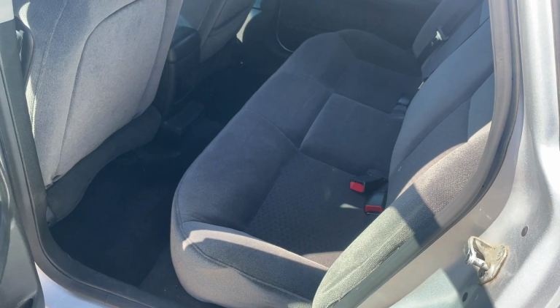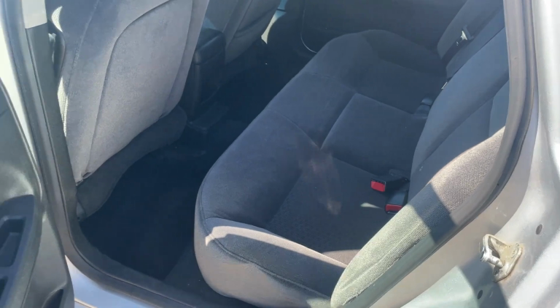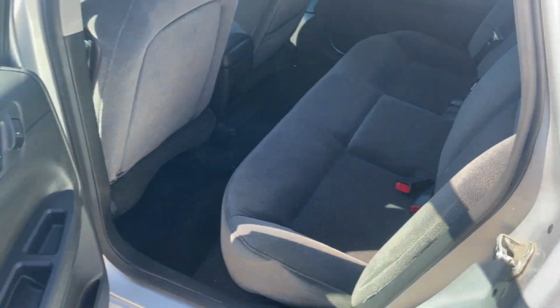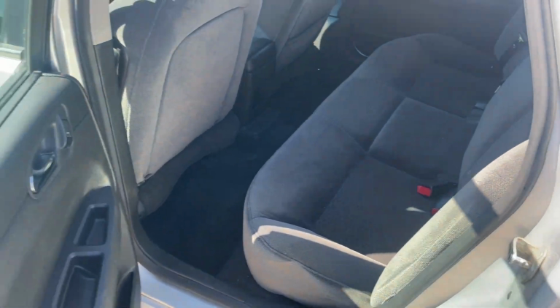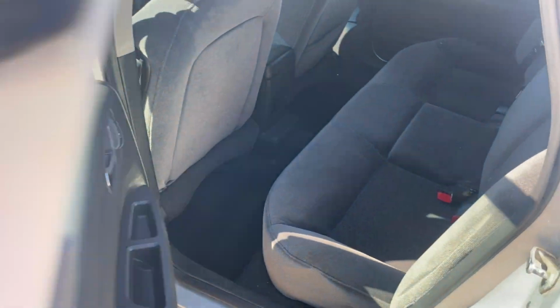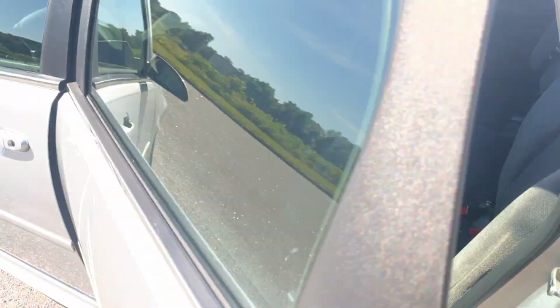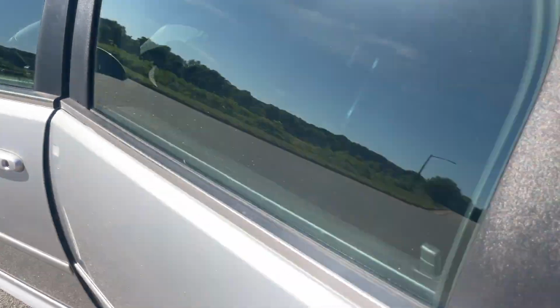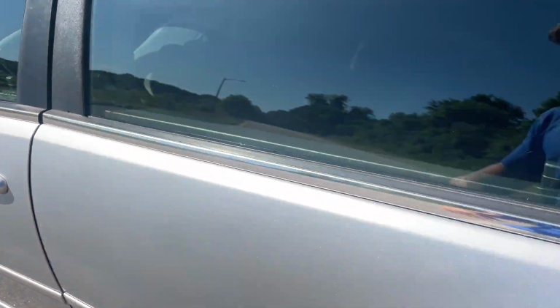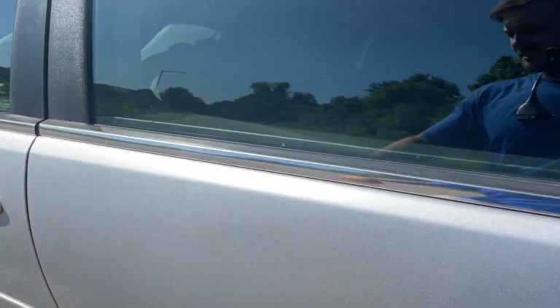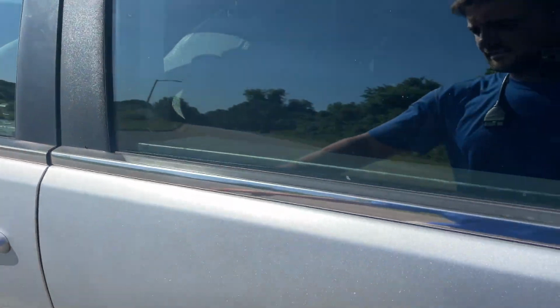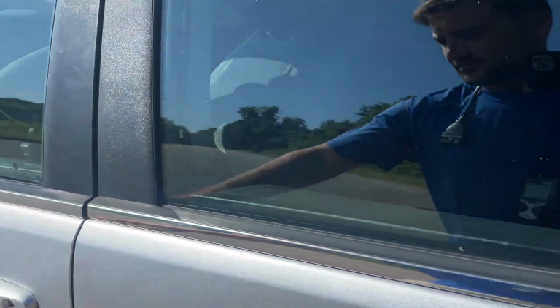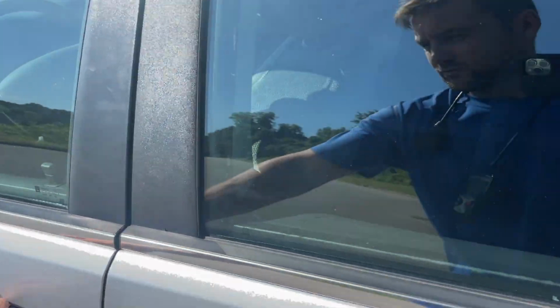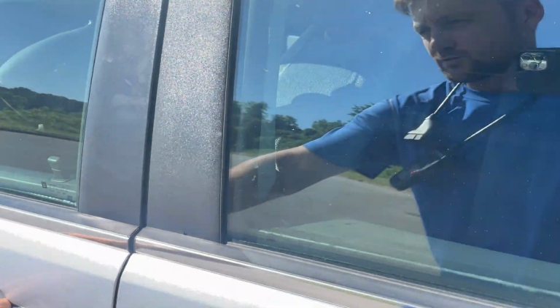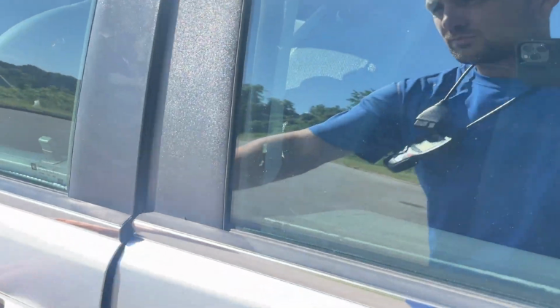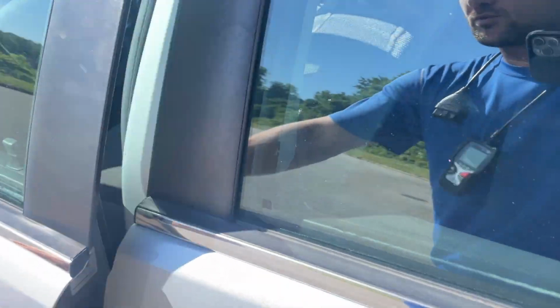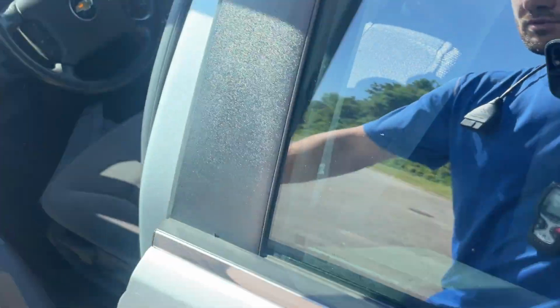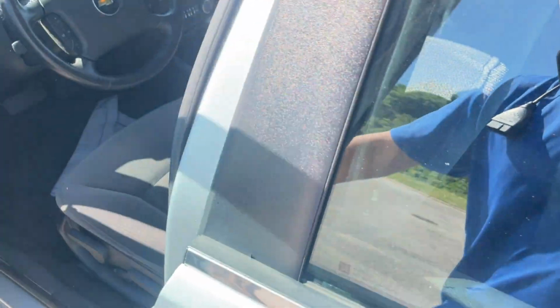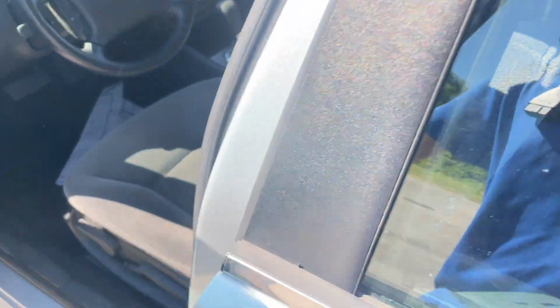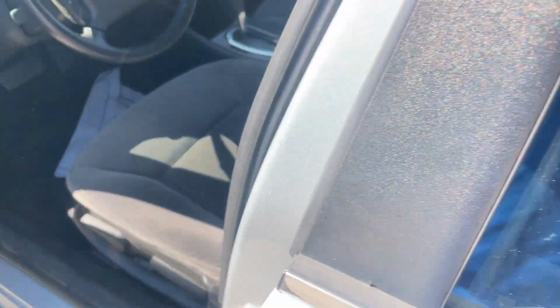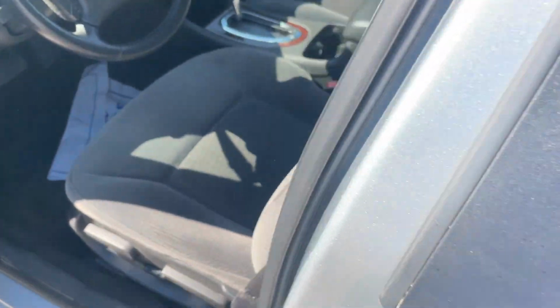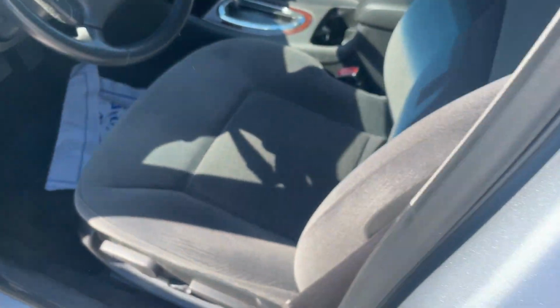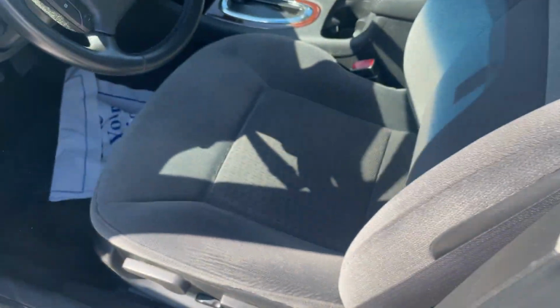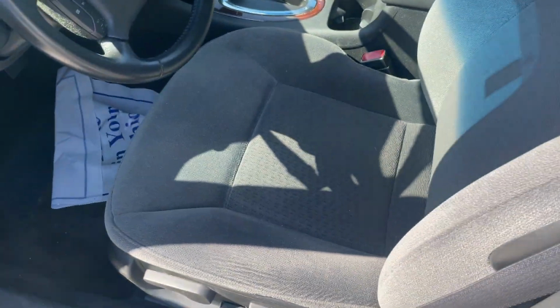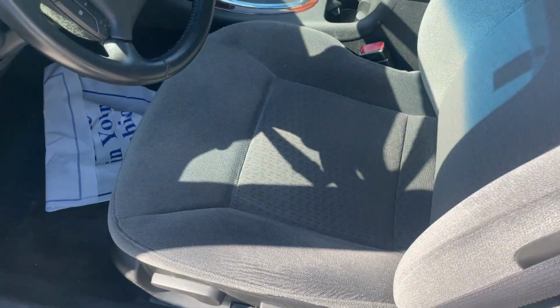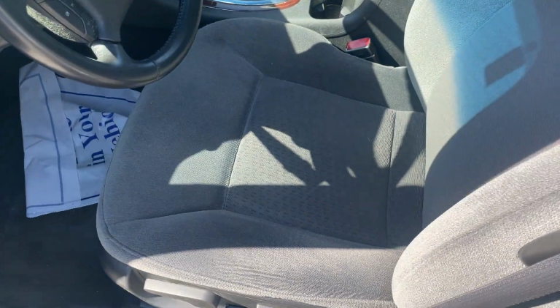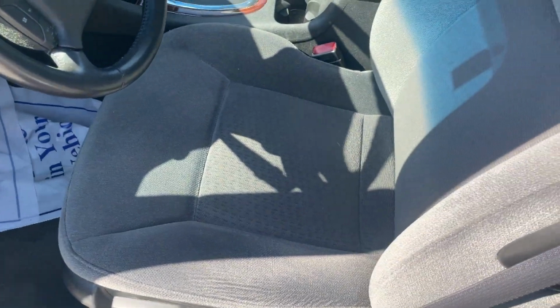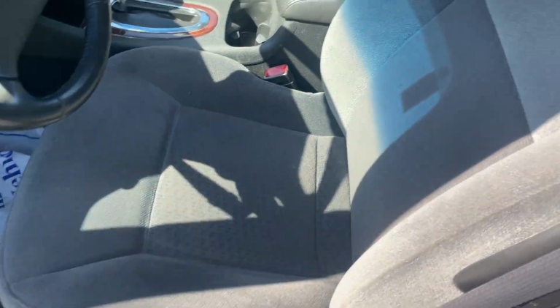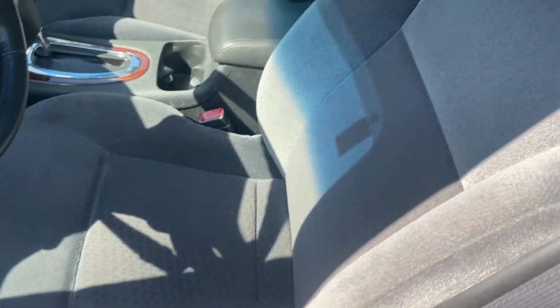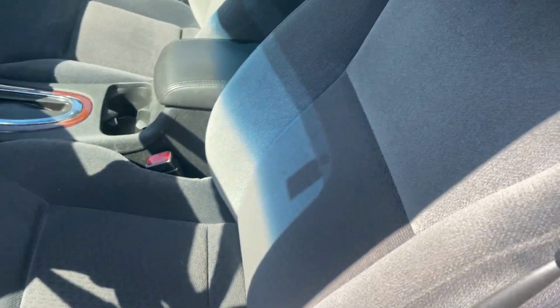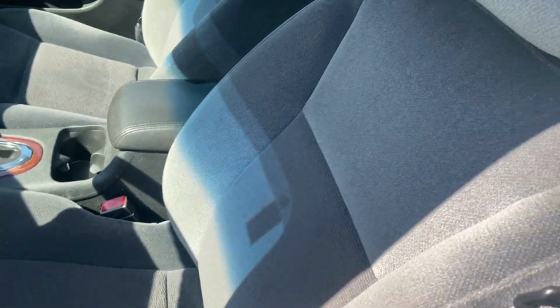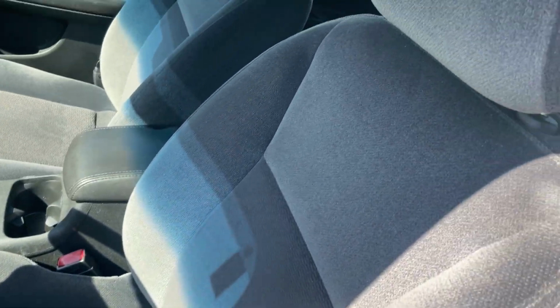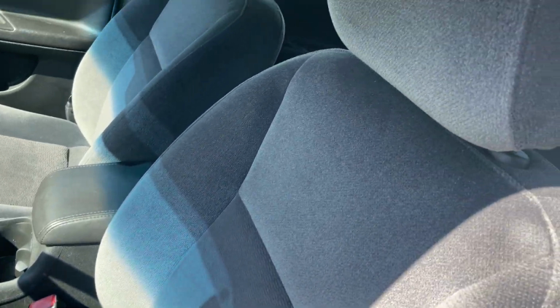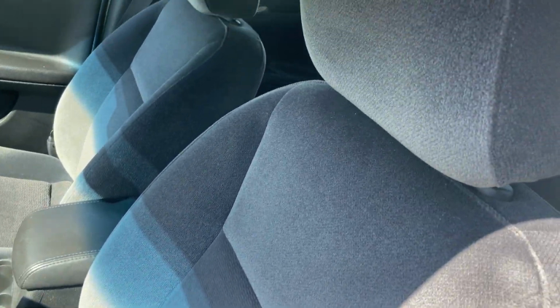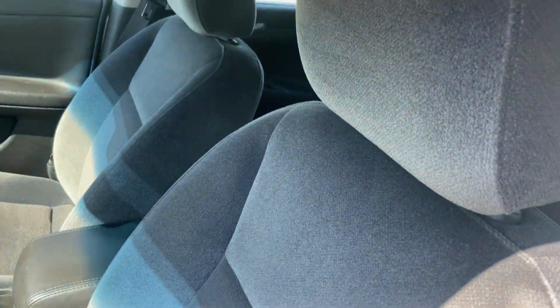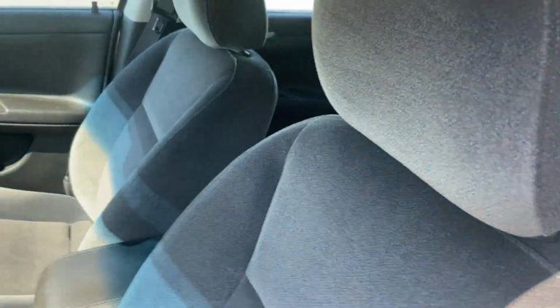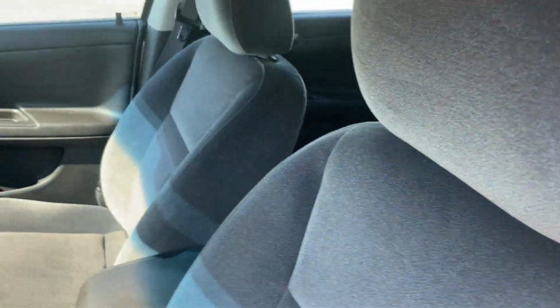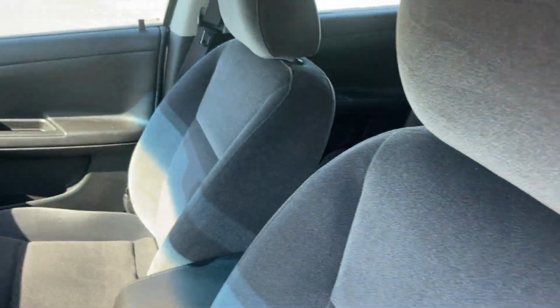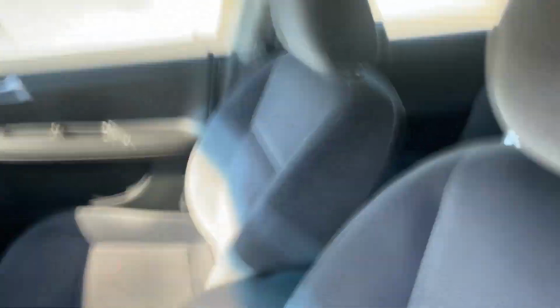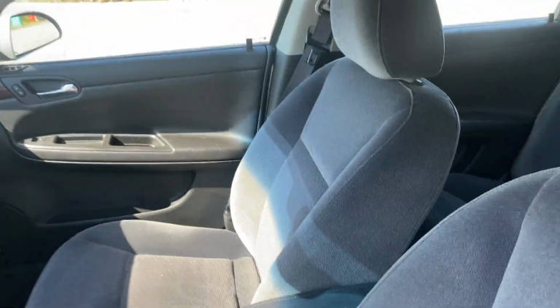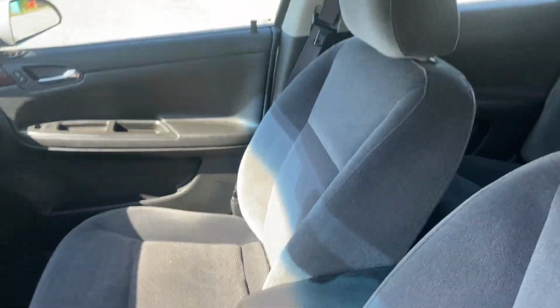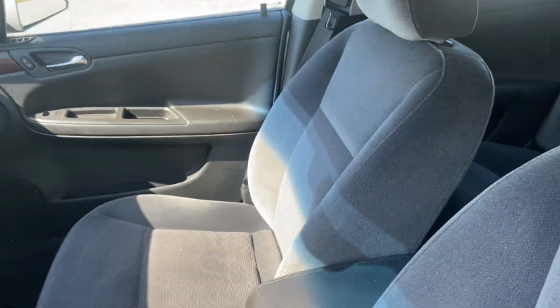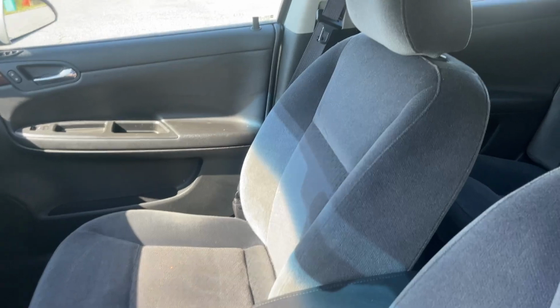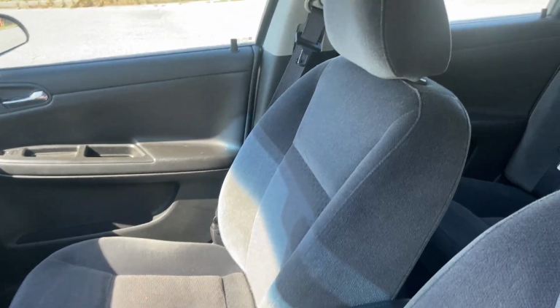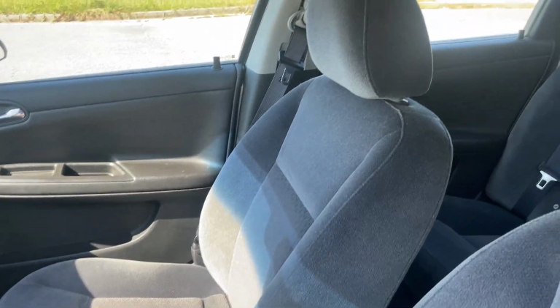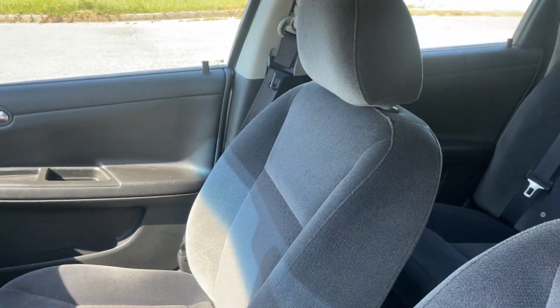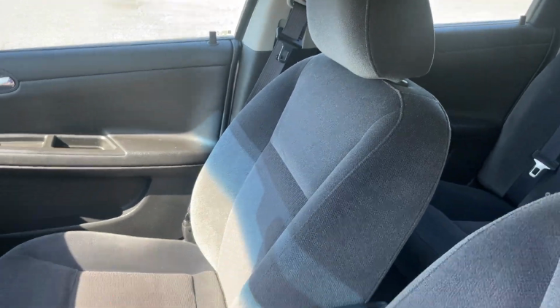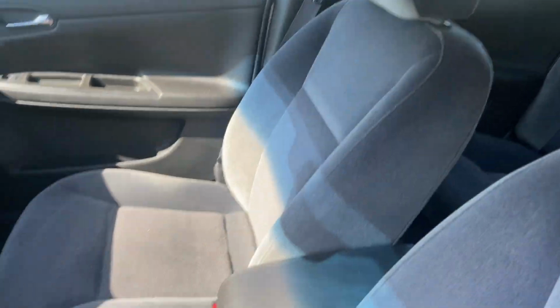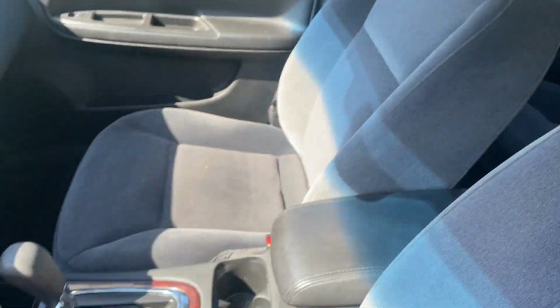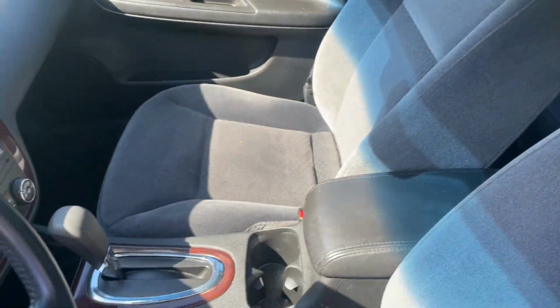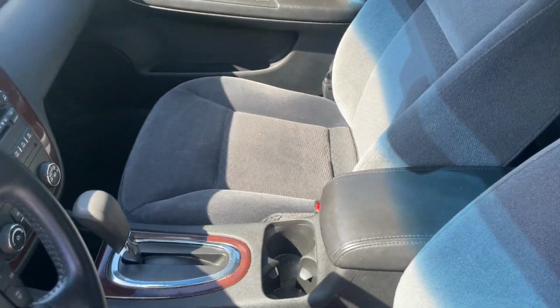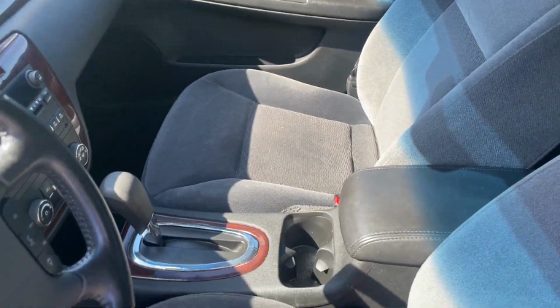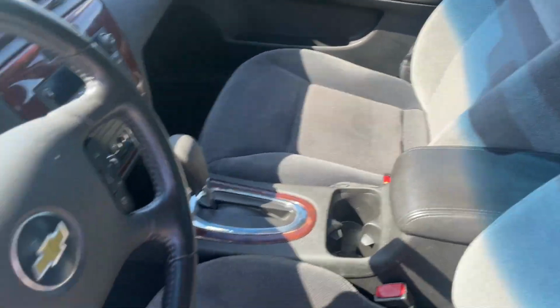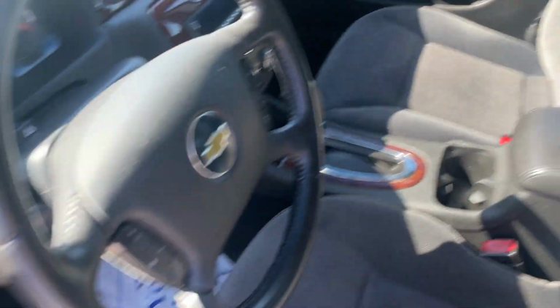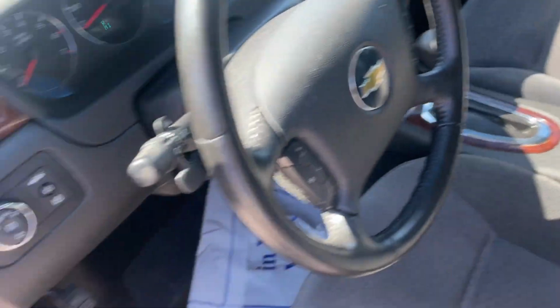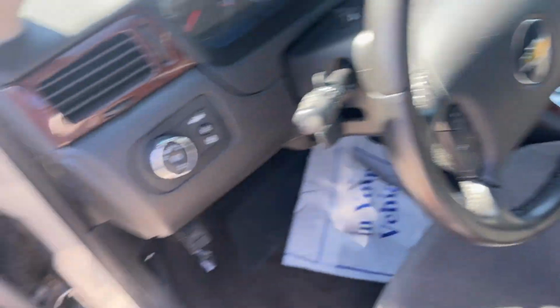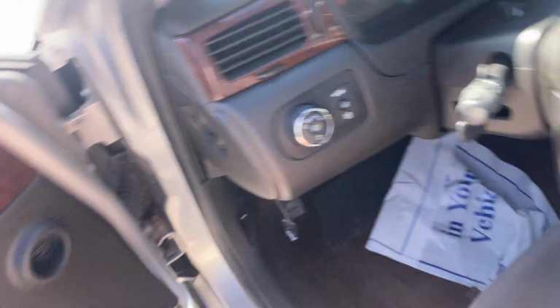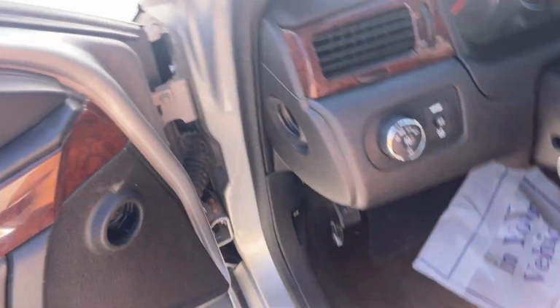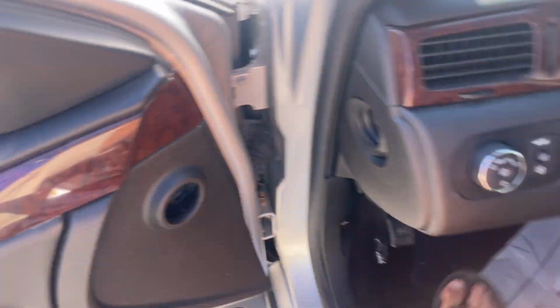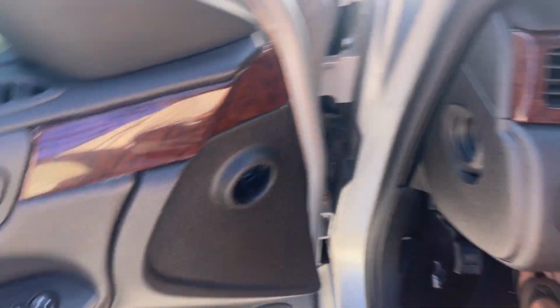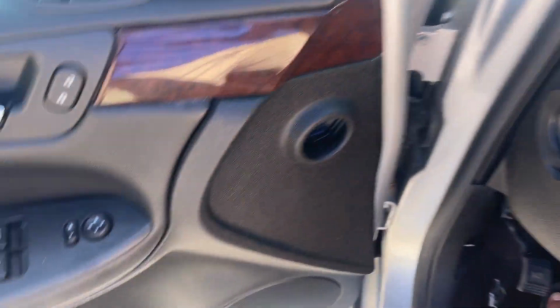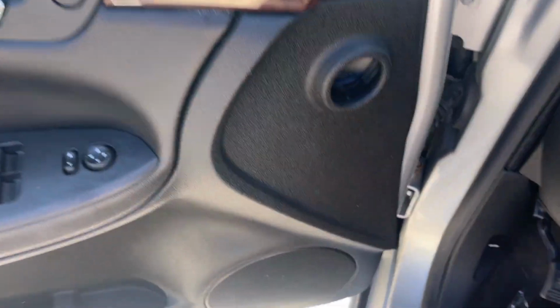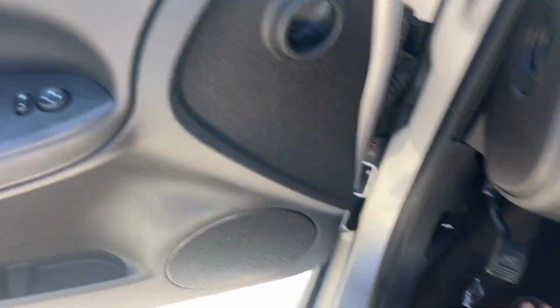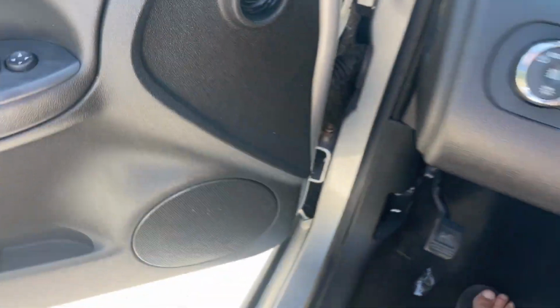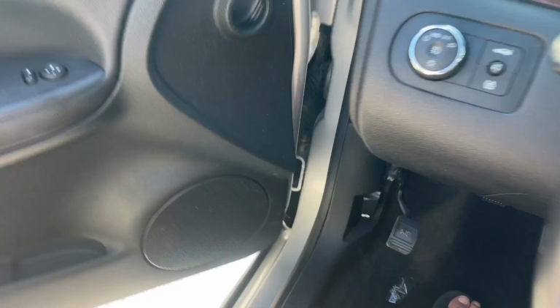Clean seats and floorboard. Power windows, power door locks.